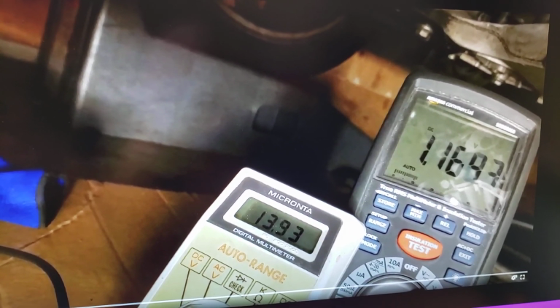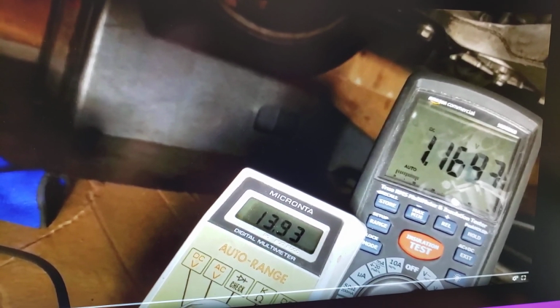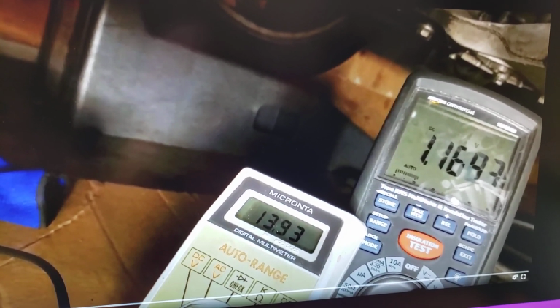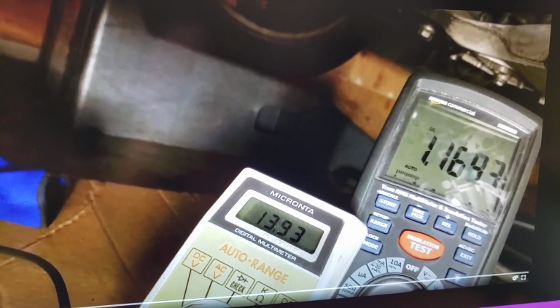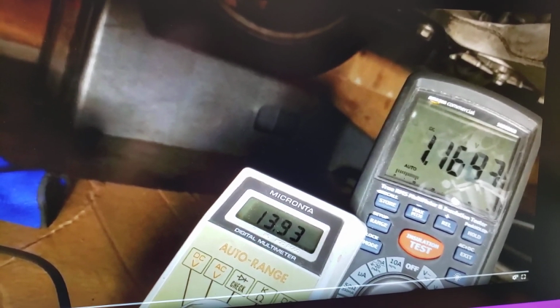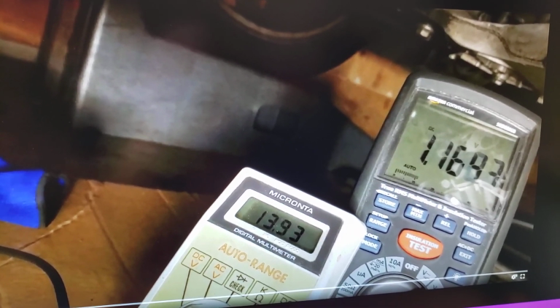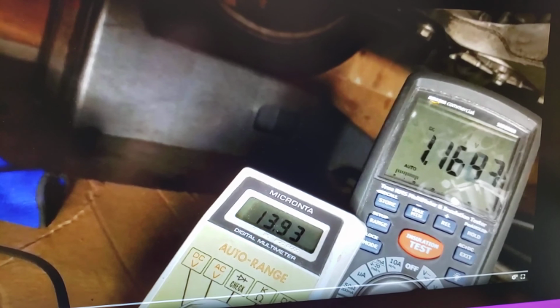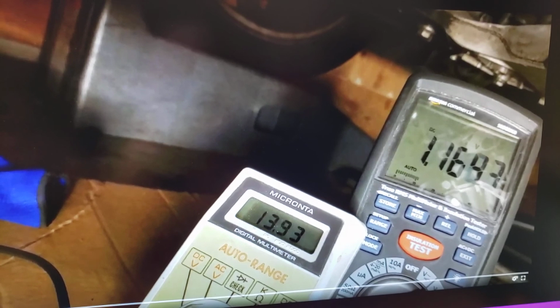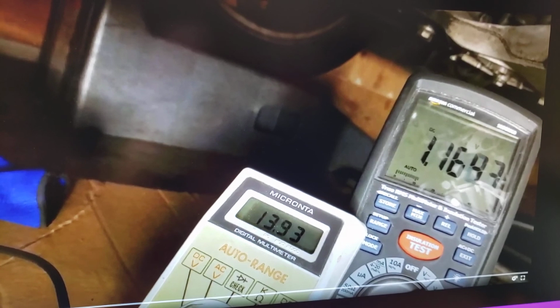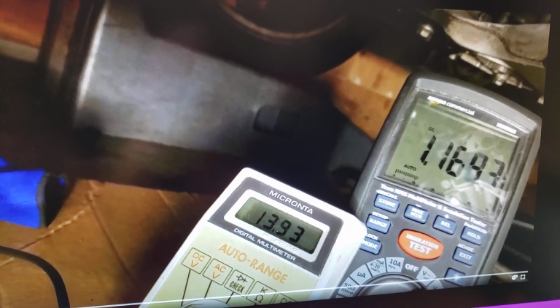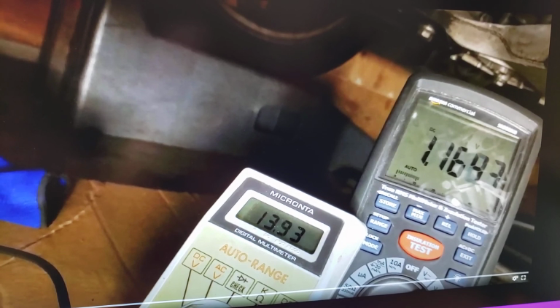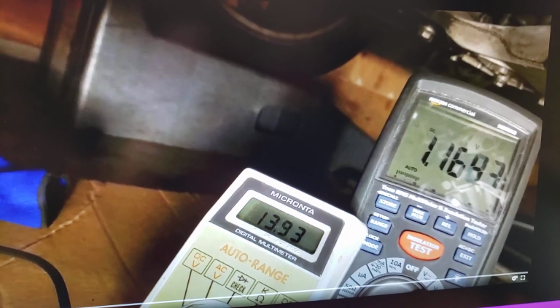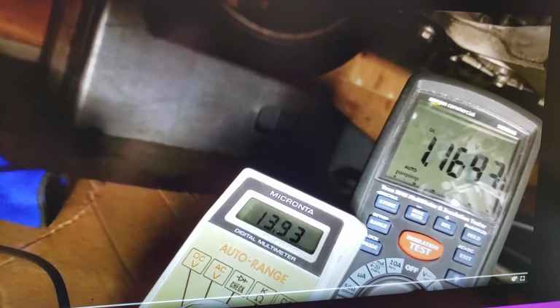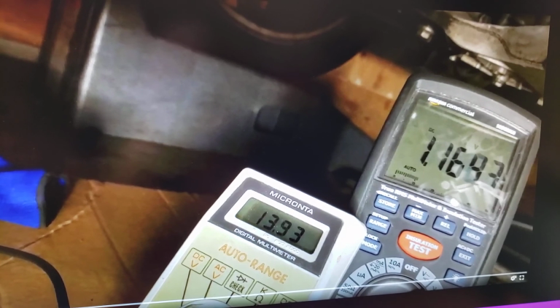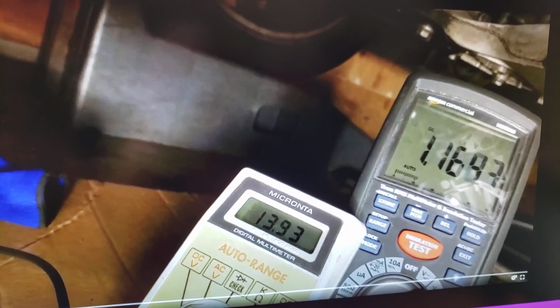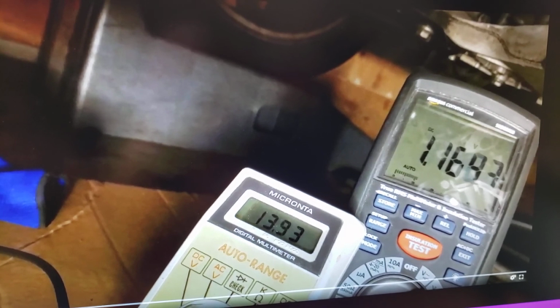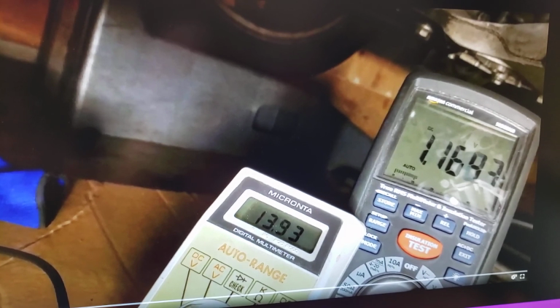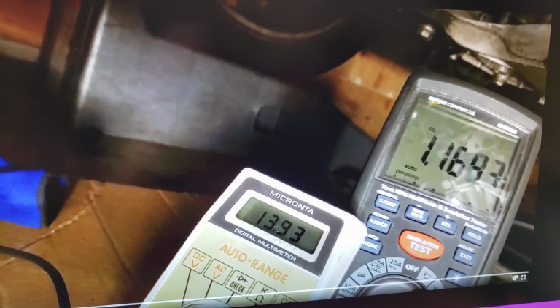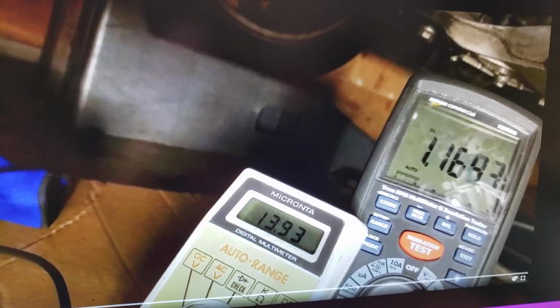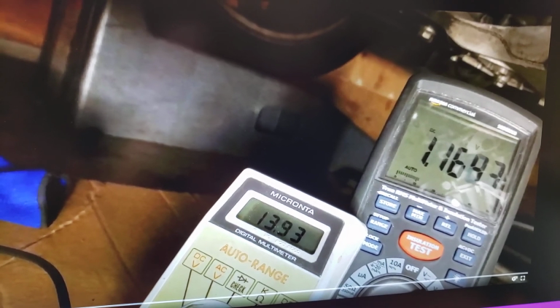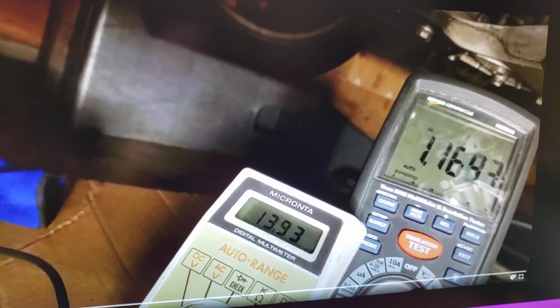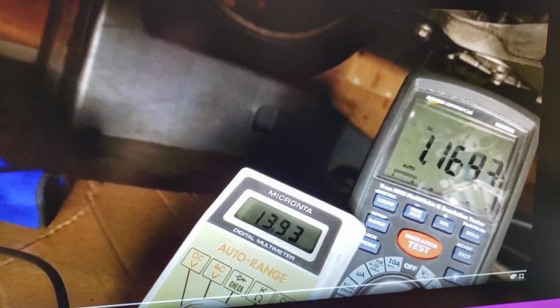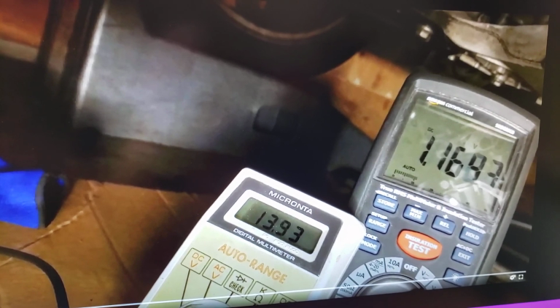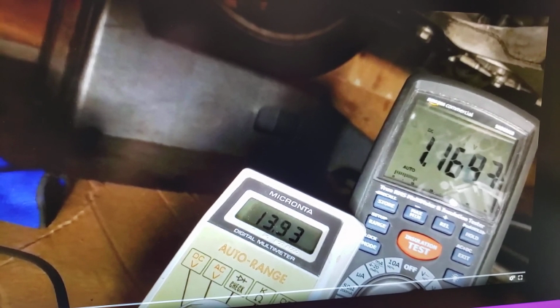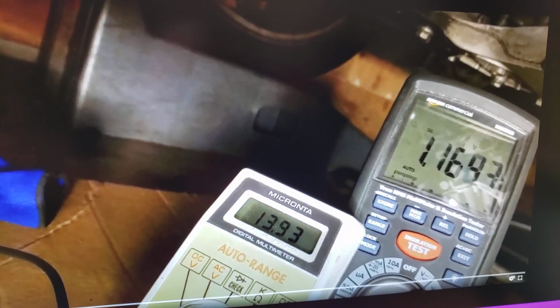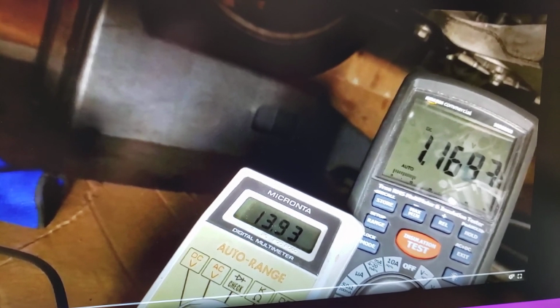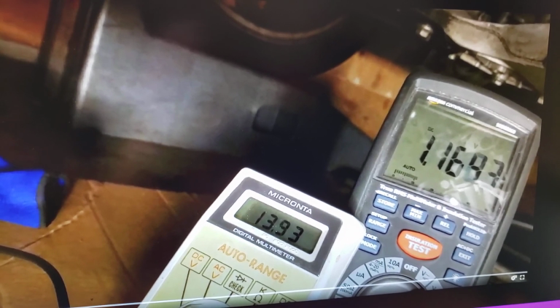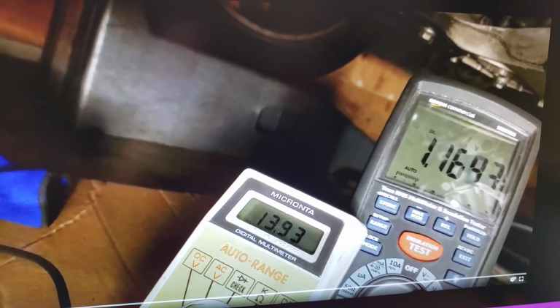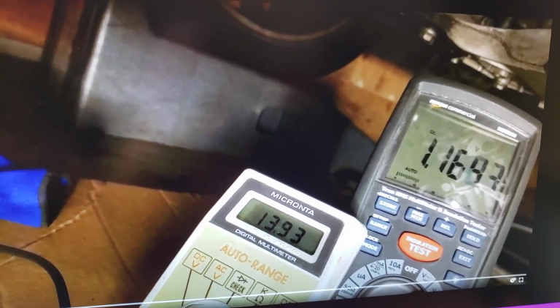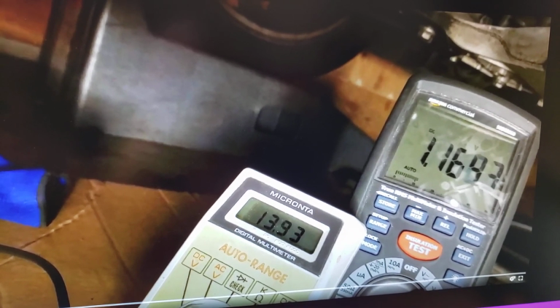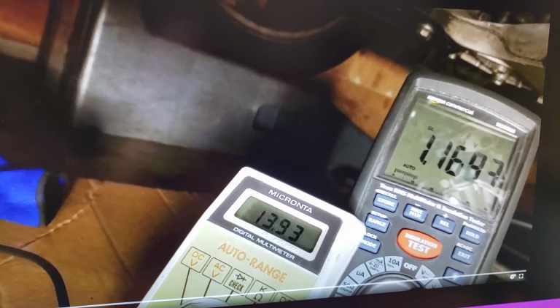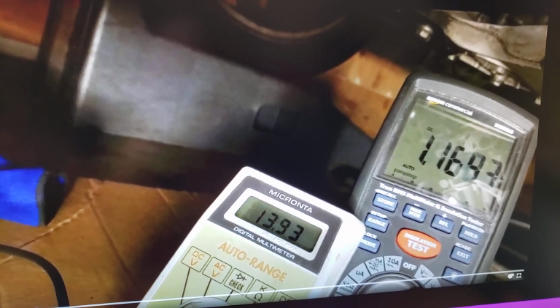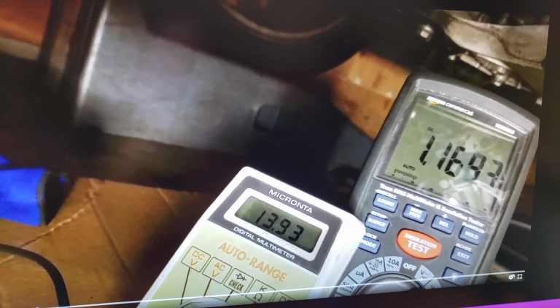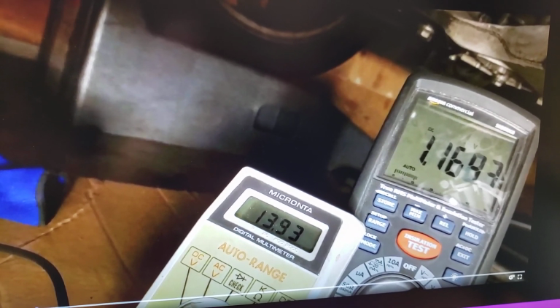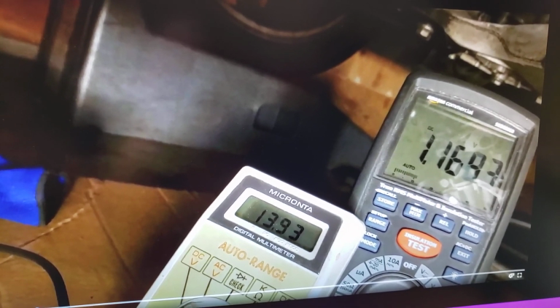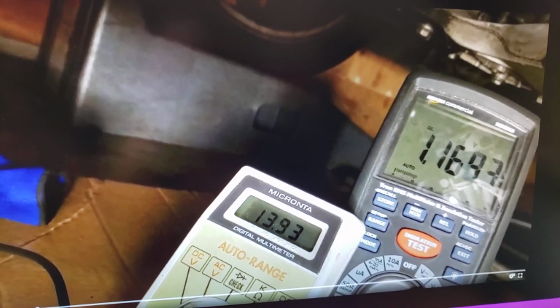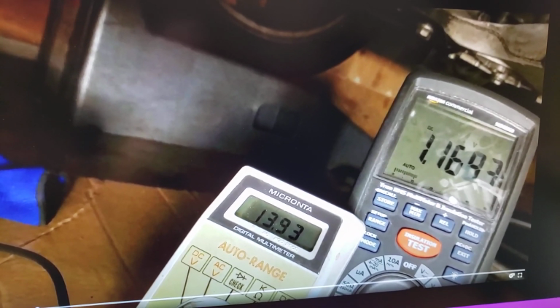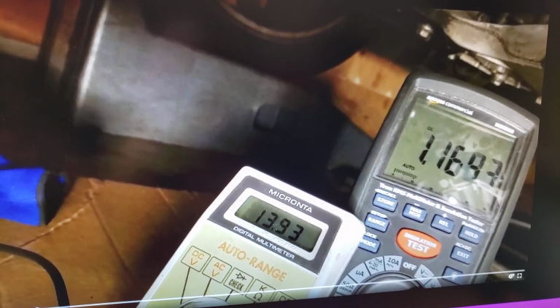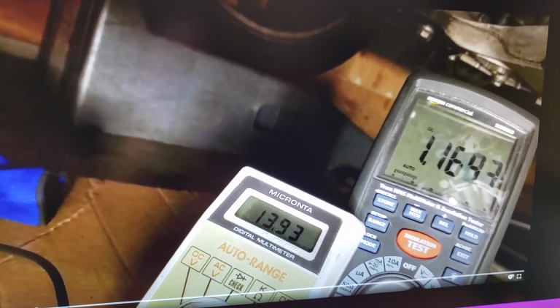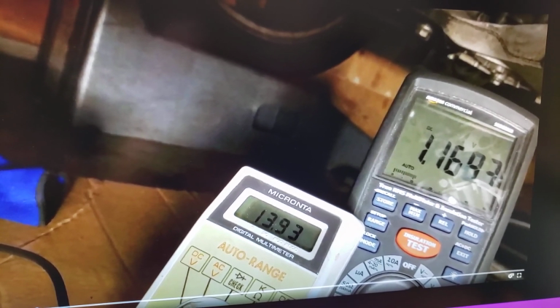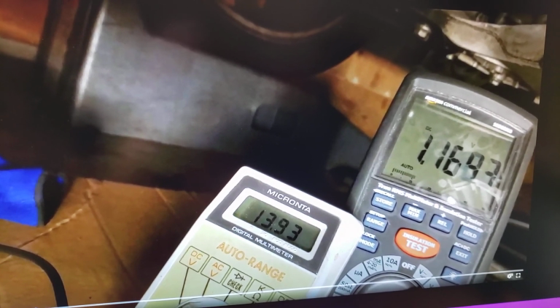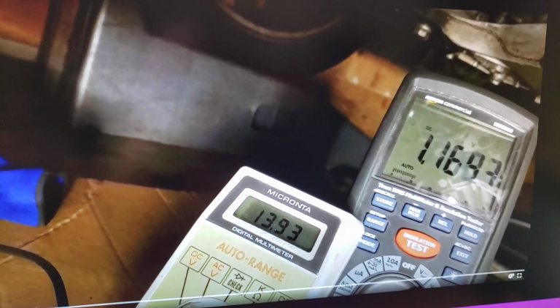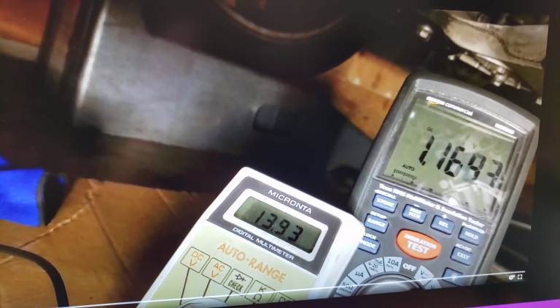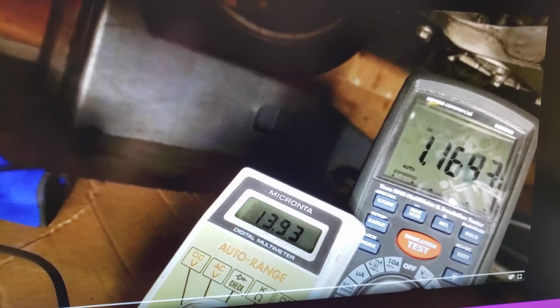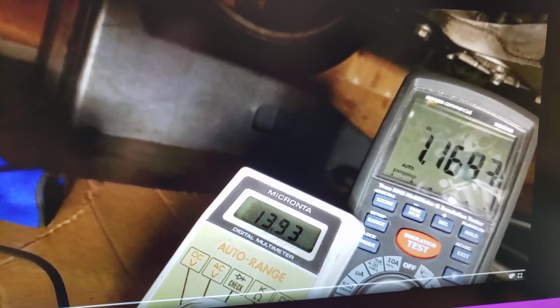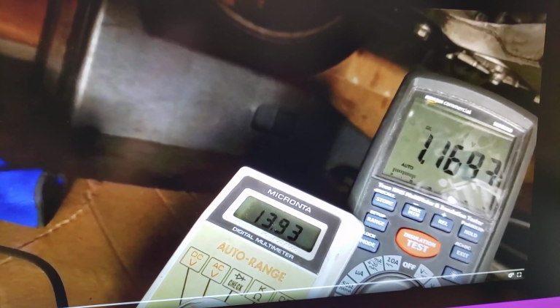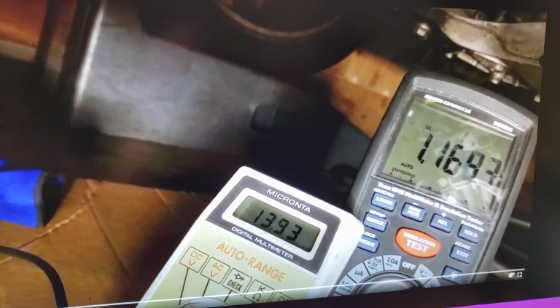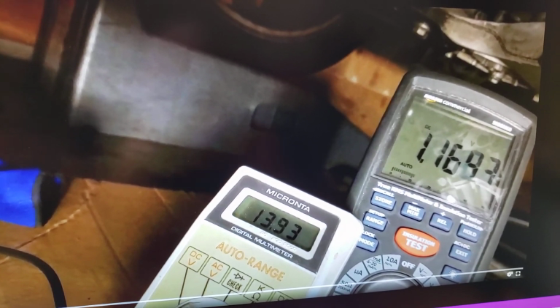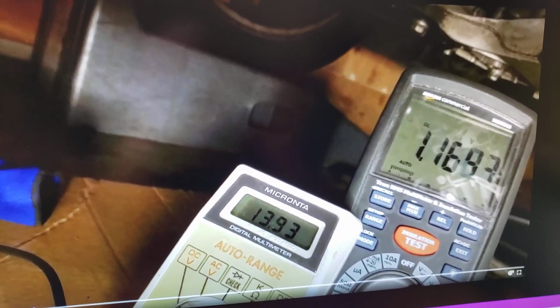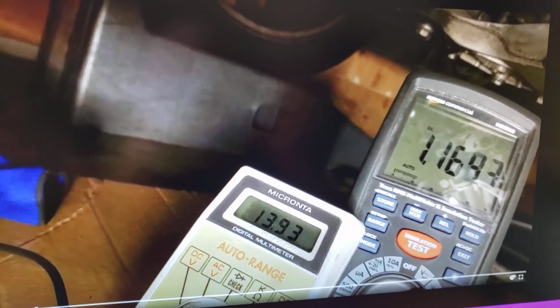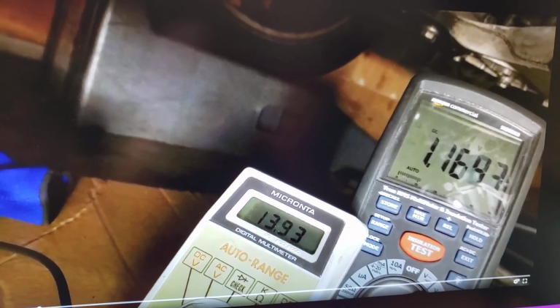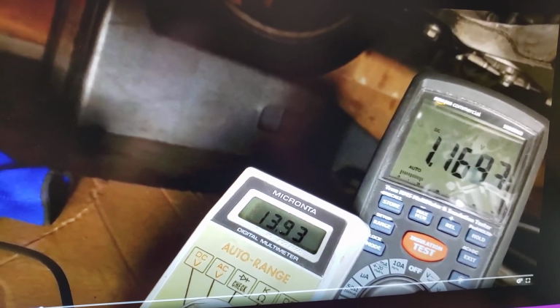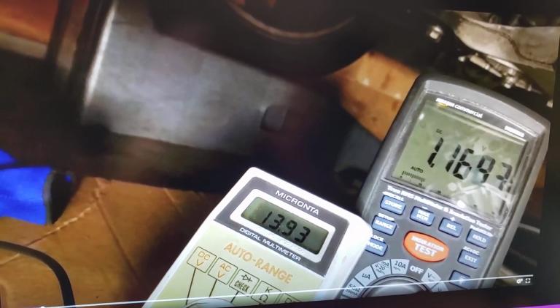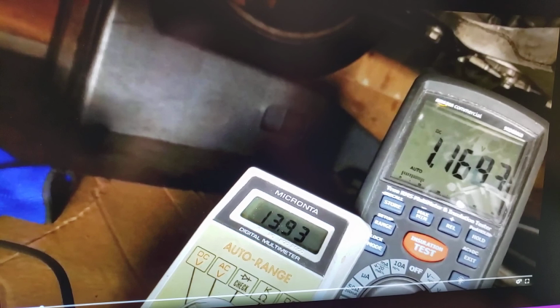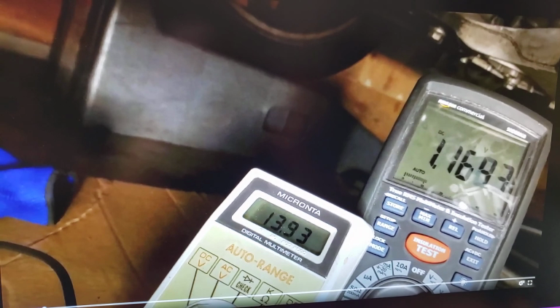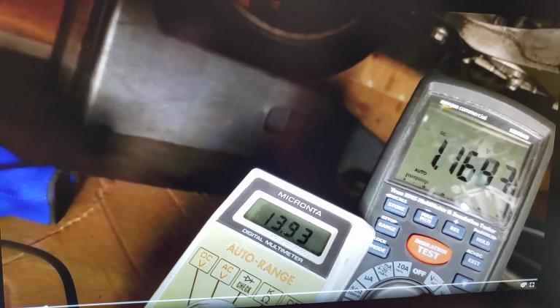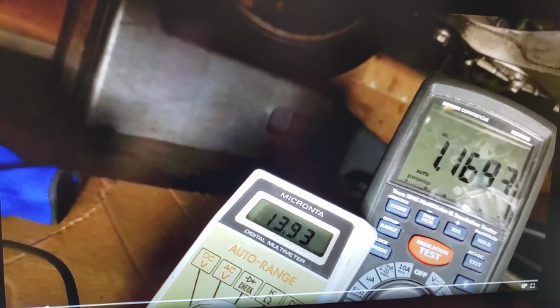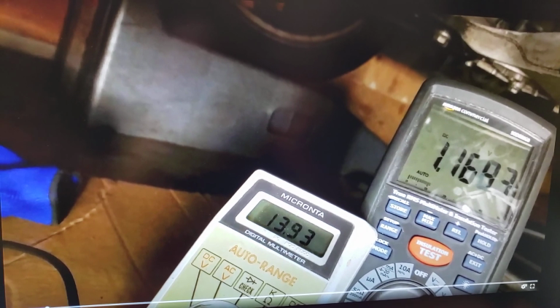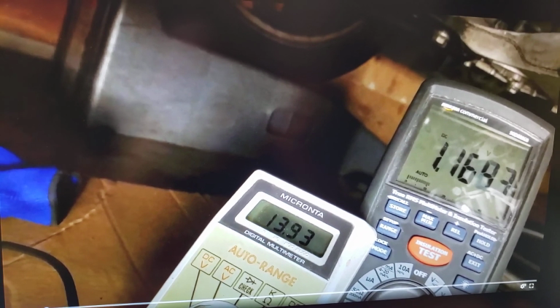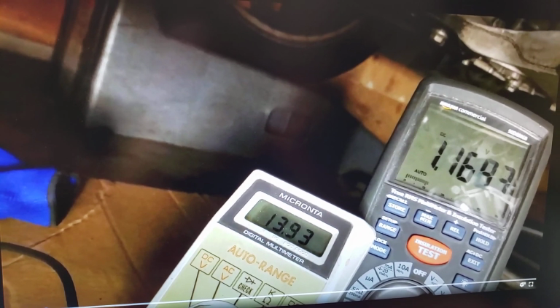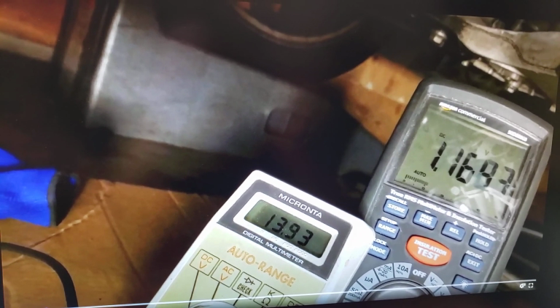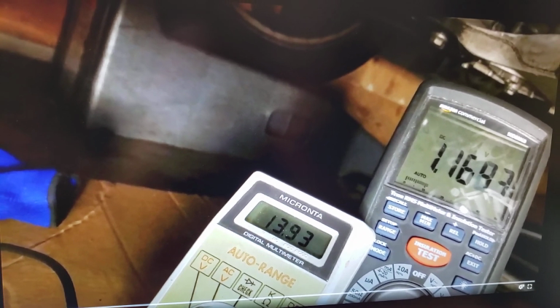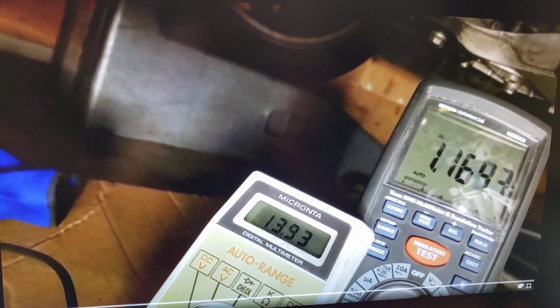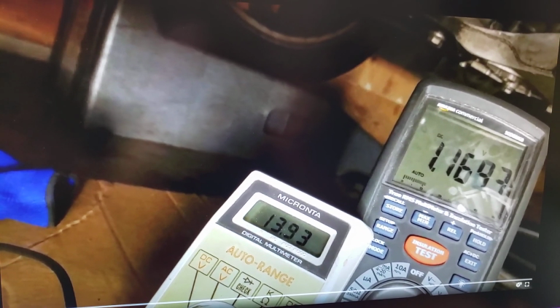Since there are very few videos about the VW EOS 2009, I decided to share this information. It's a 2.0T engine — 2.0 liter TSI.